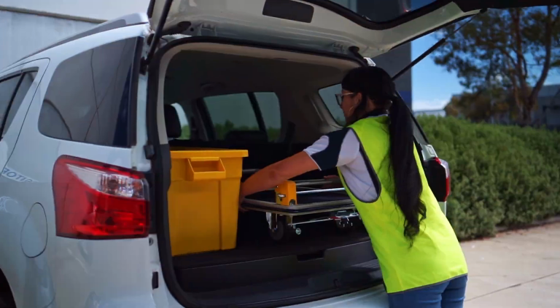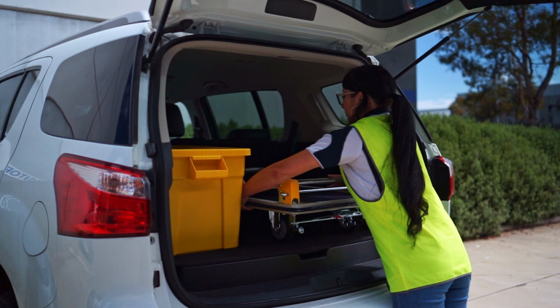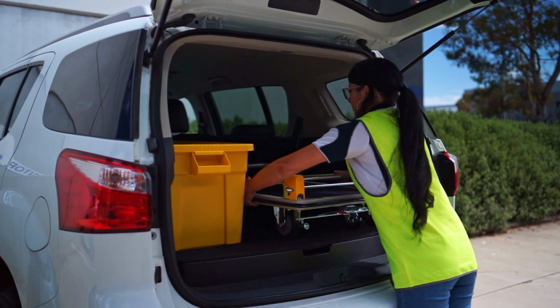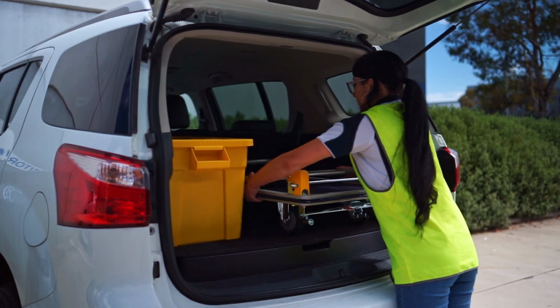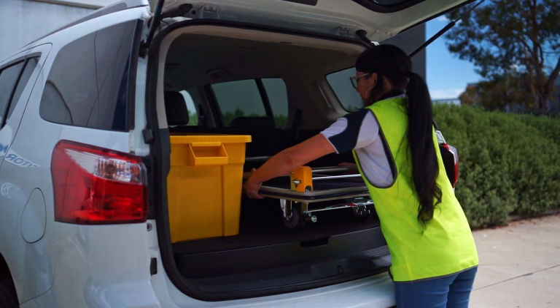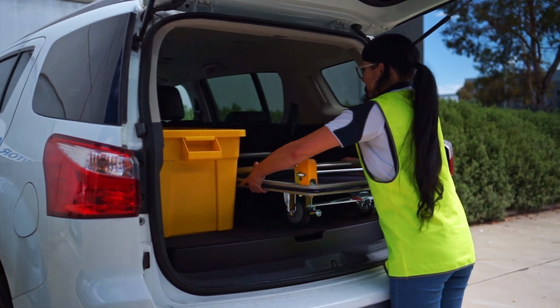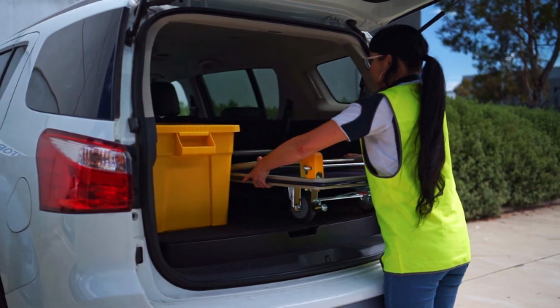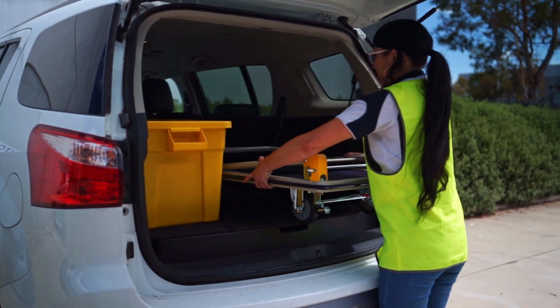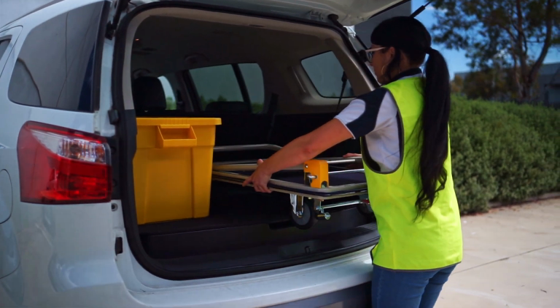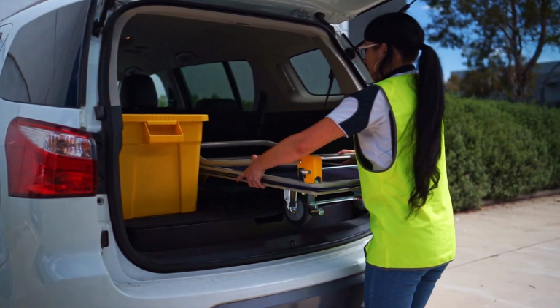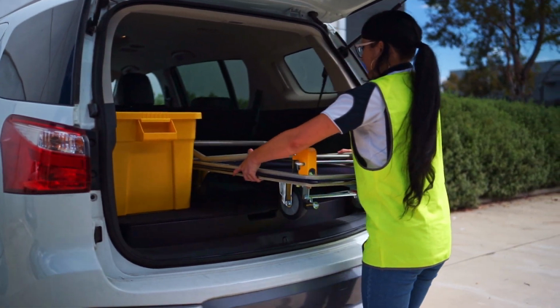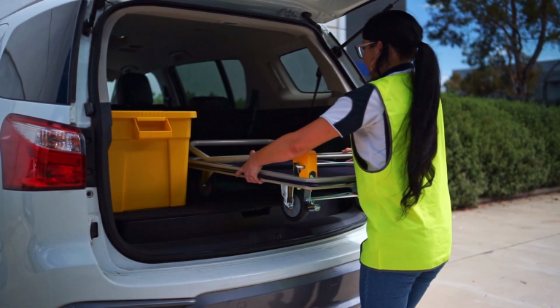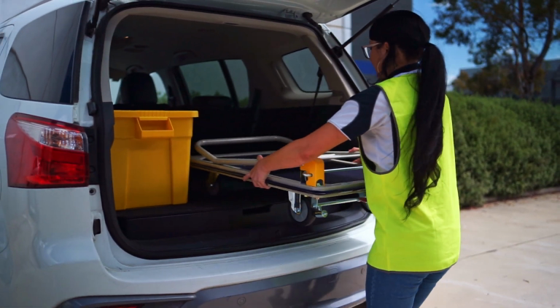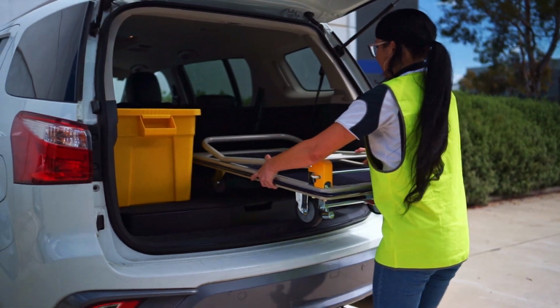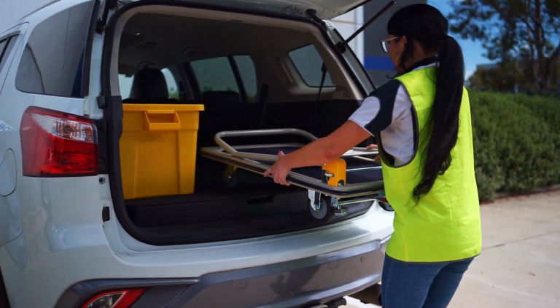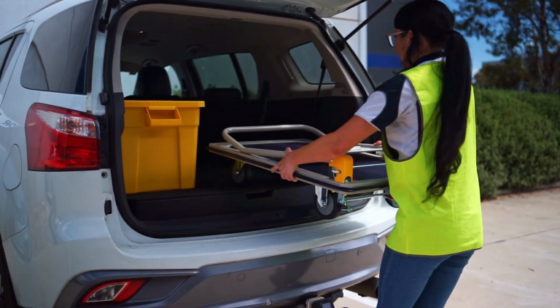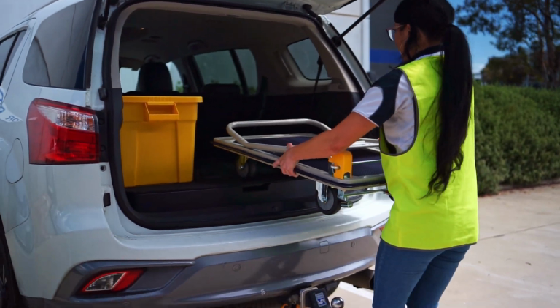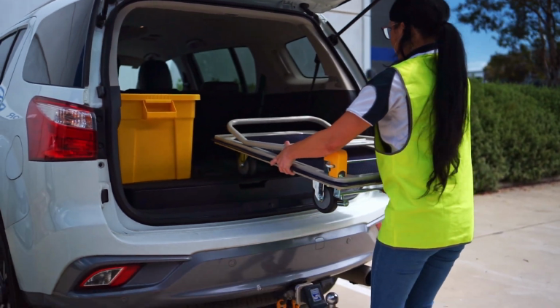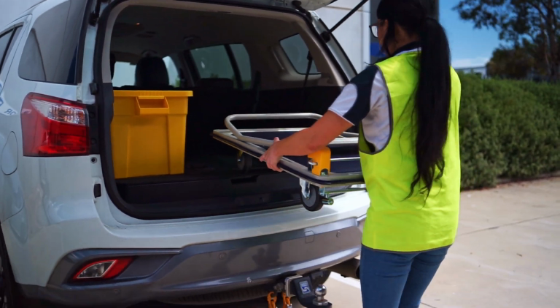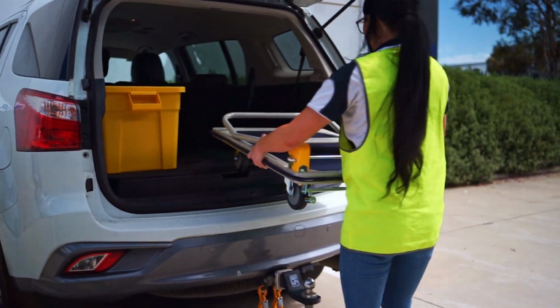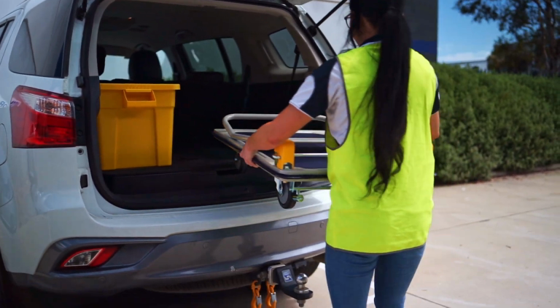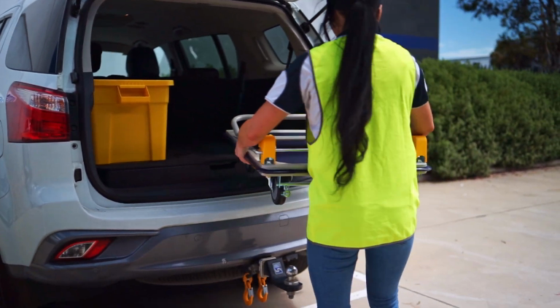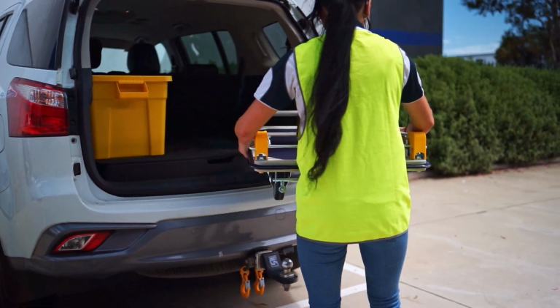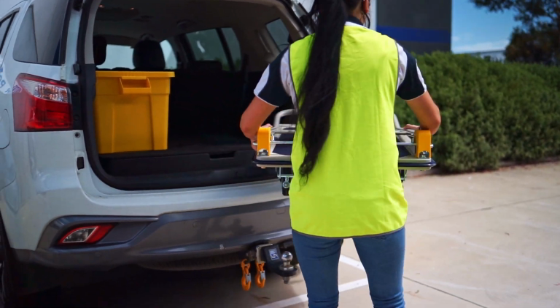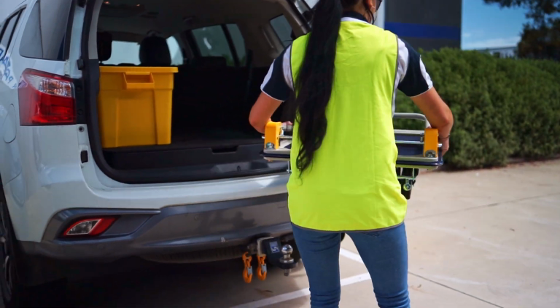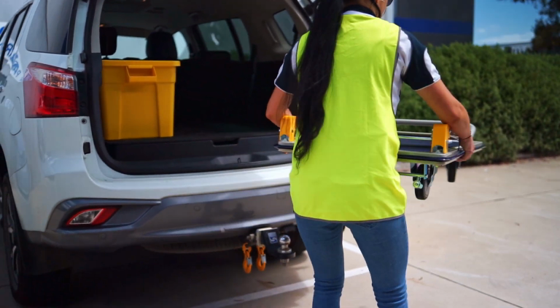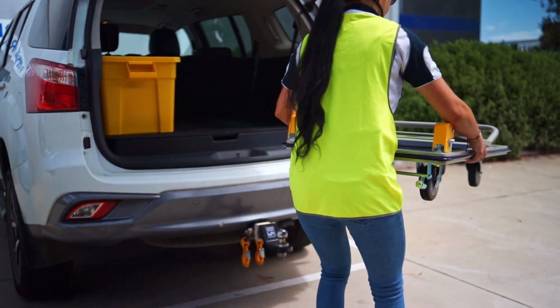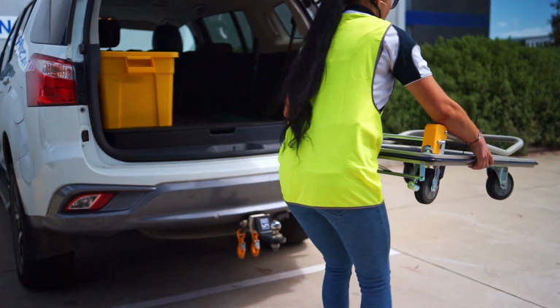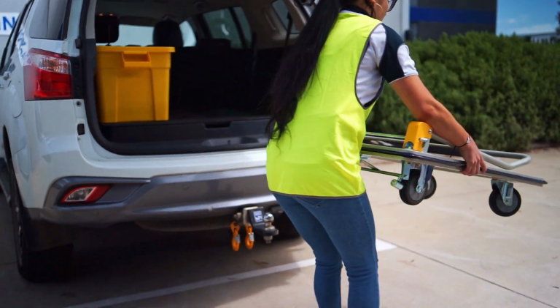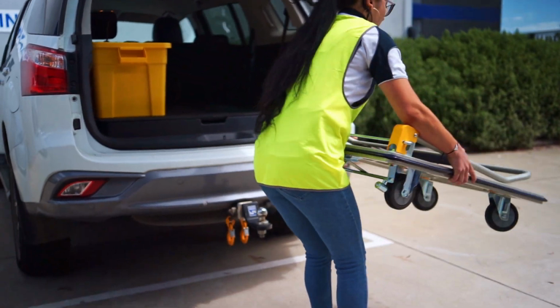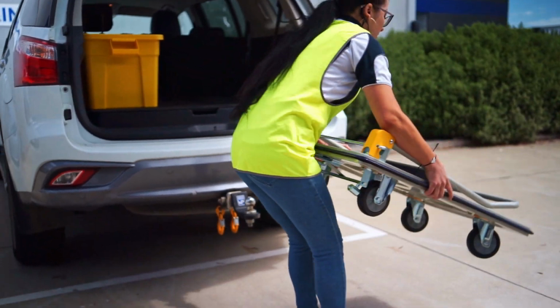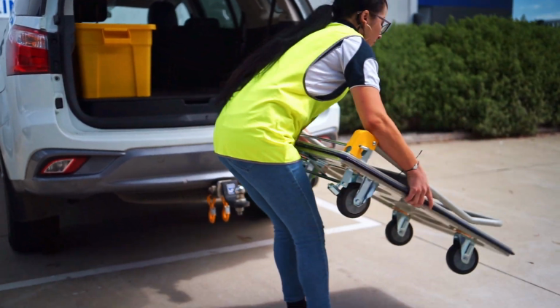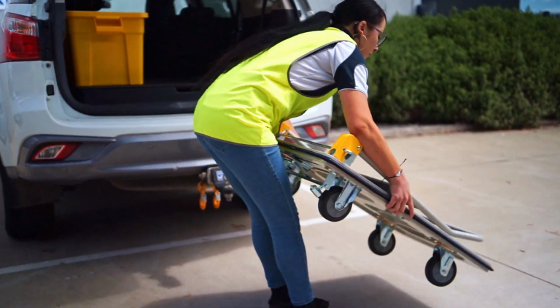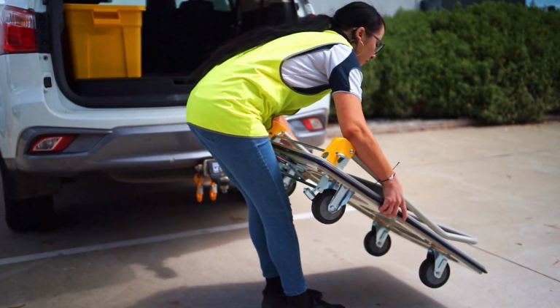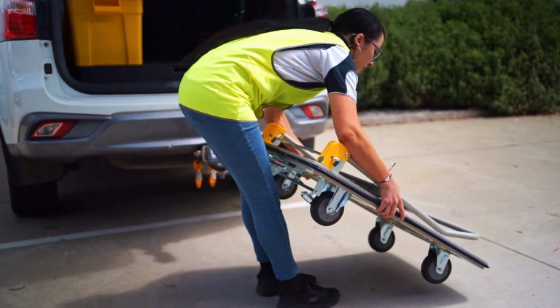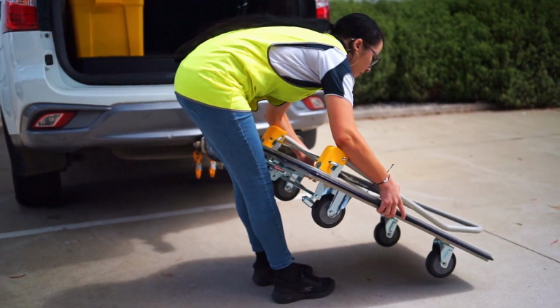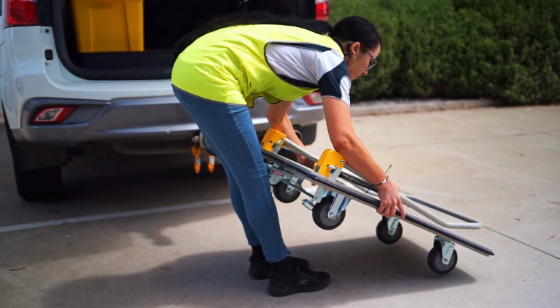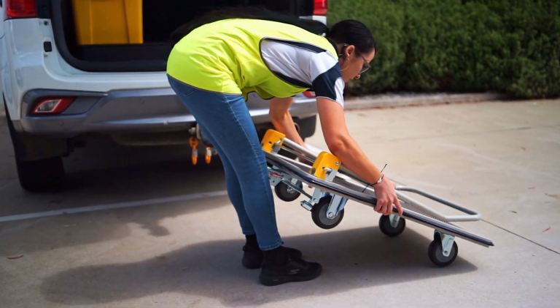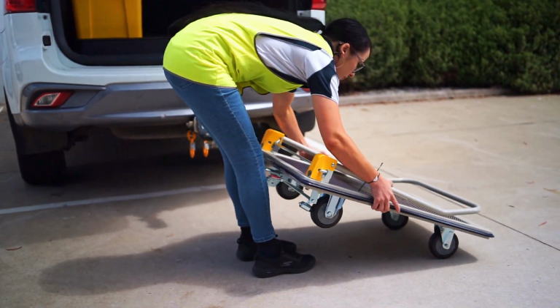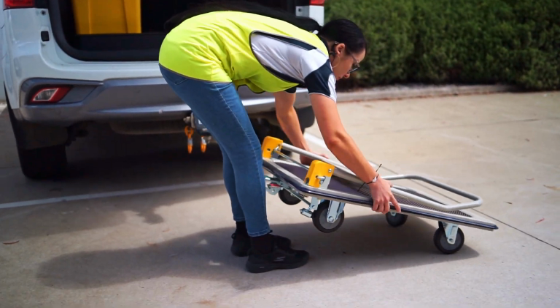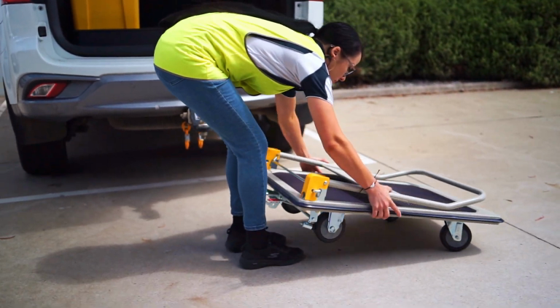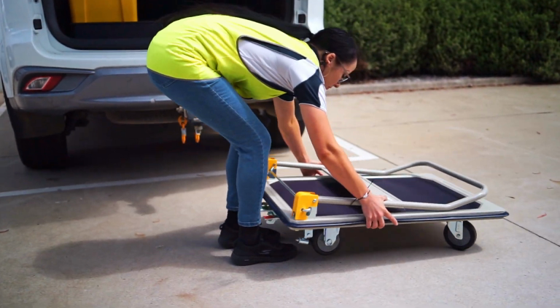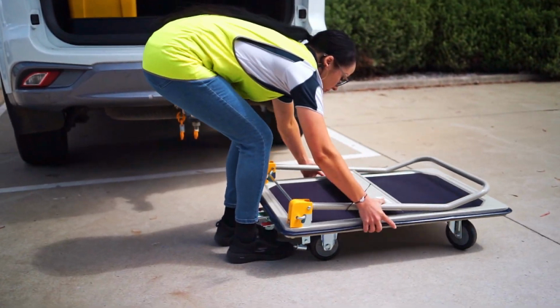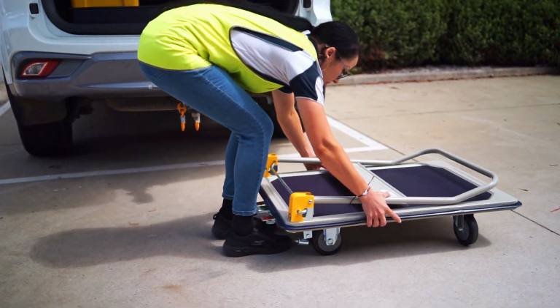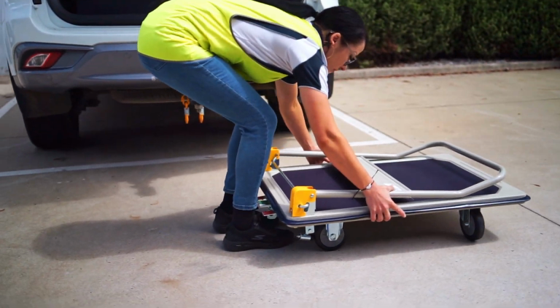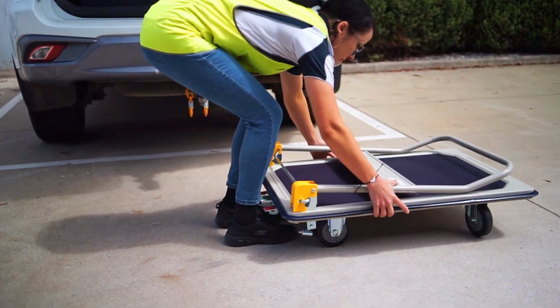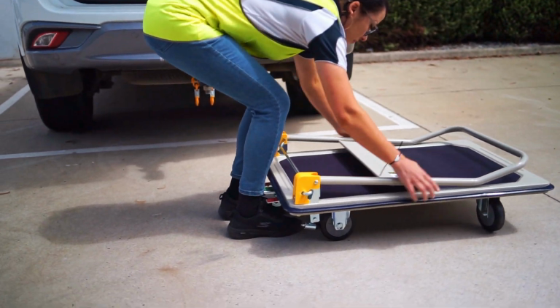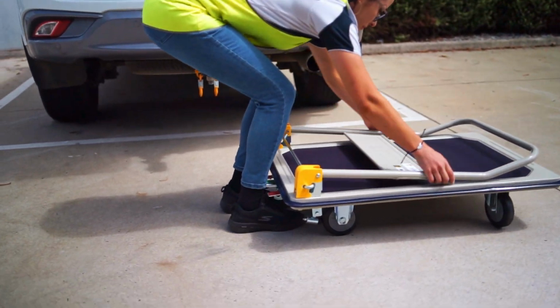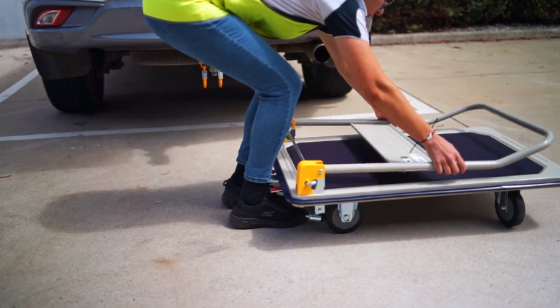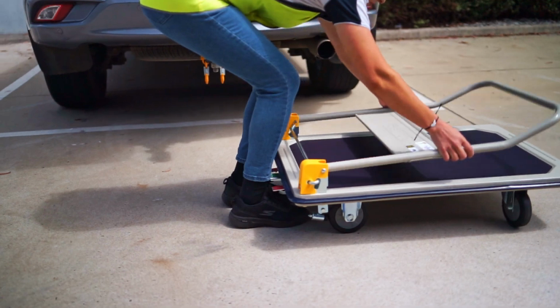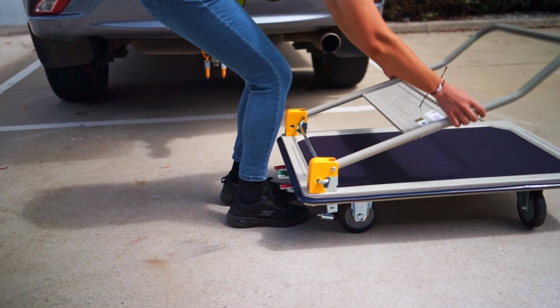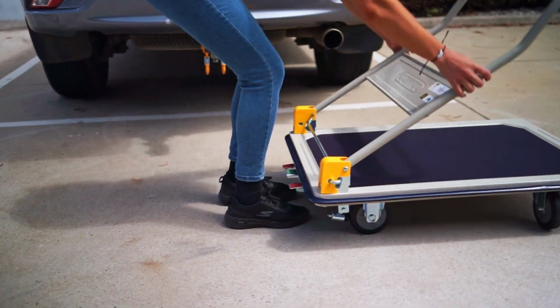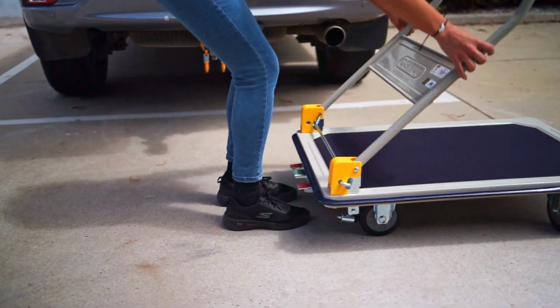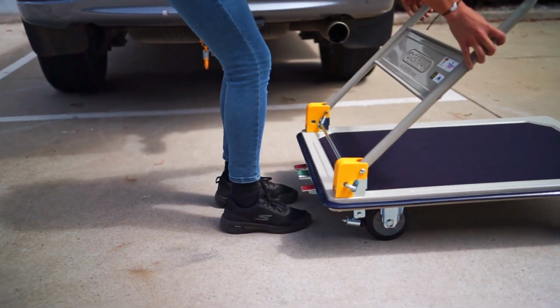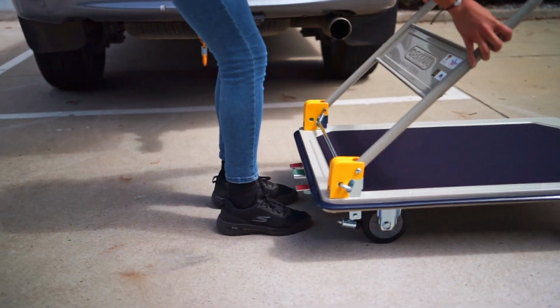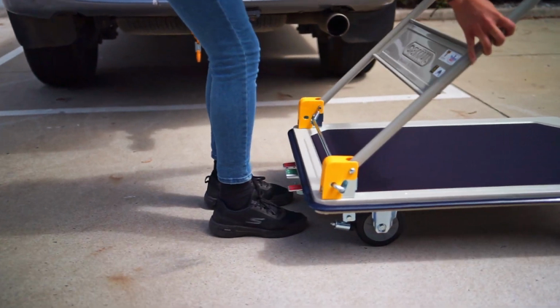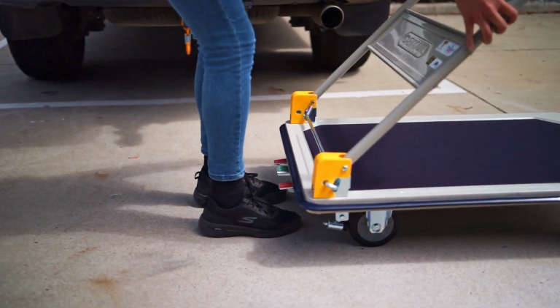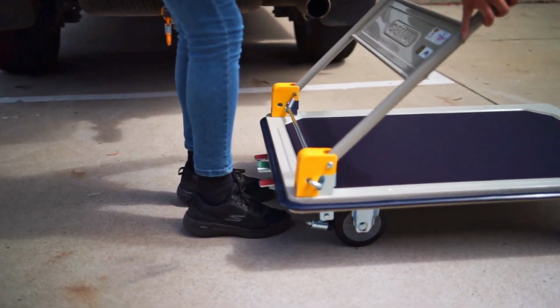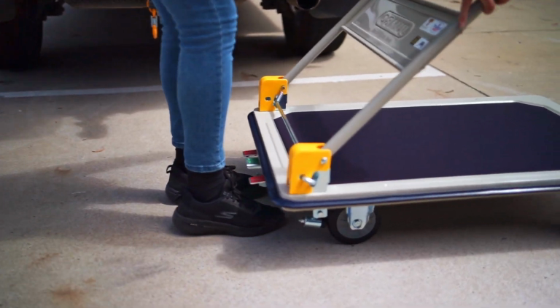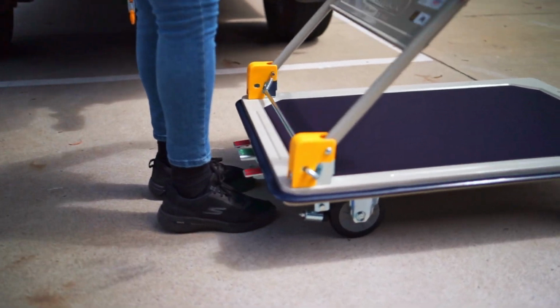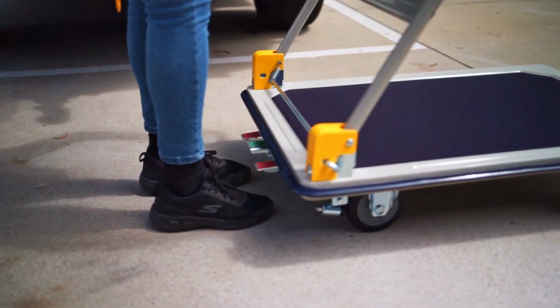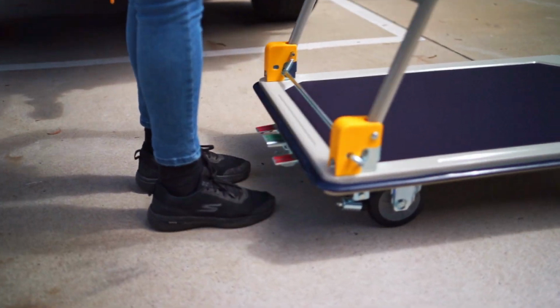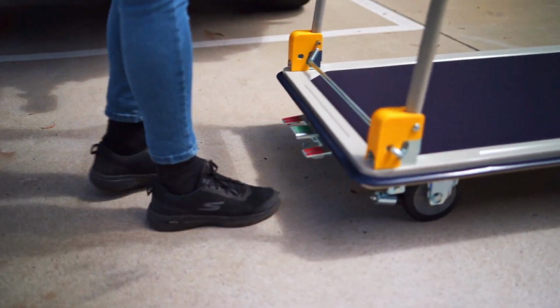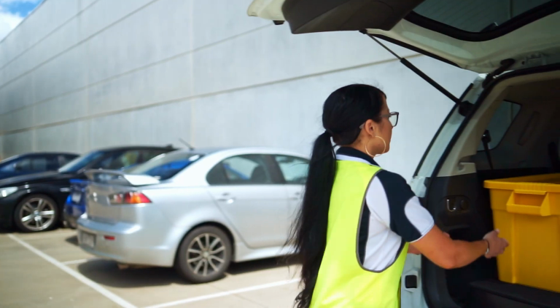Compact and convenient, our trolley effortlessly fits into your car for easy transportation. Take it anywhere you need without any hassle.